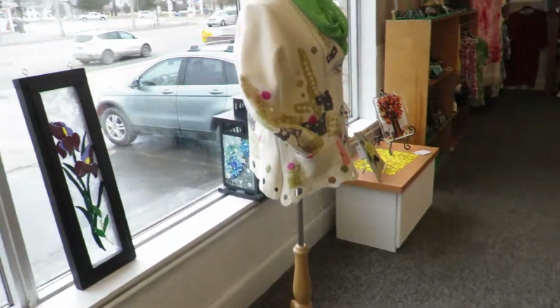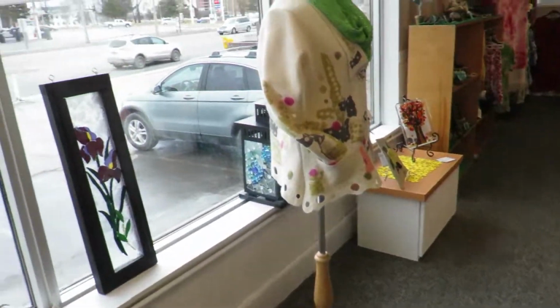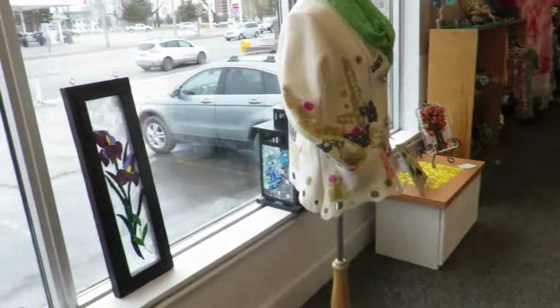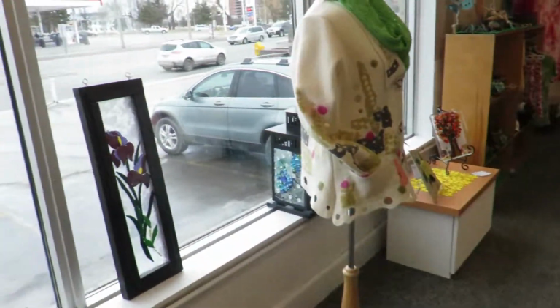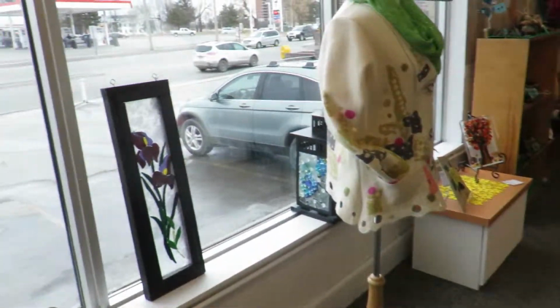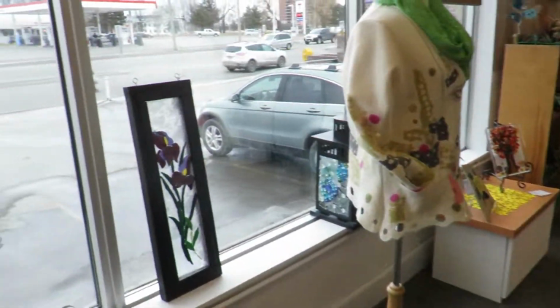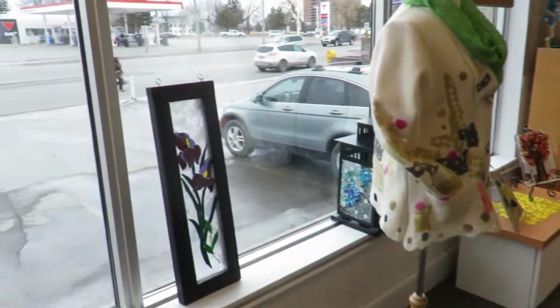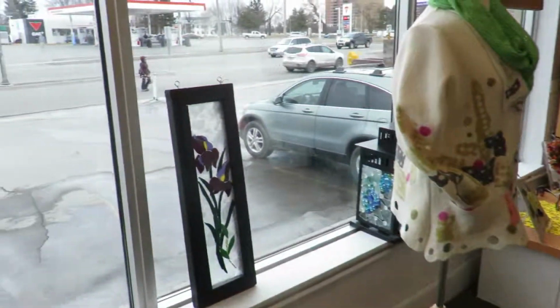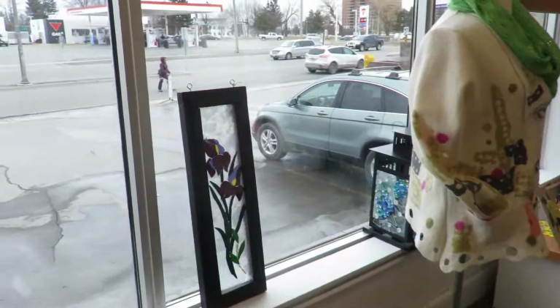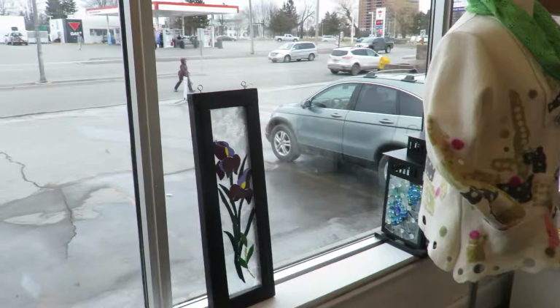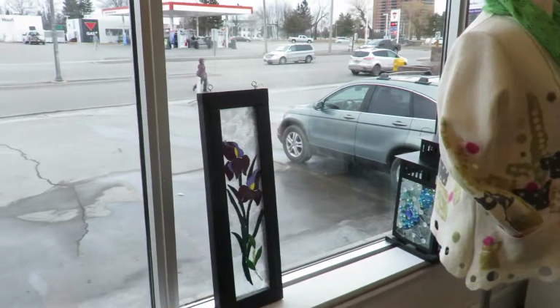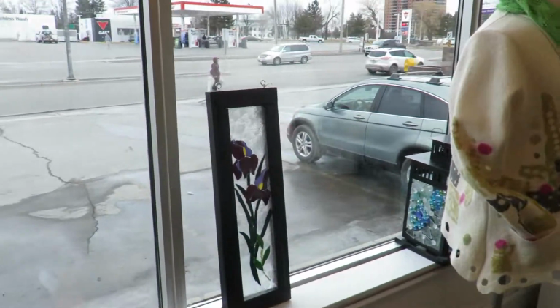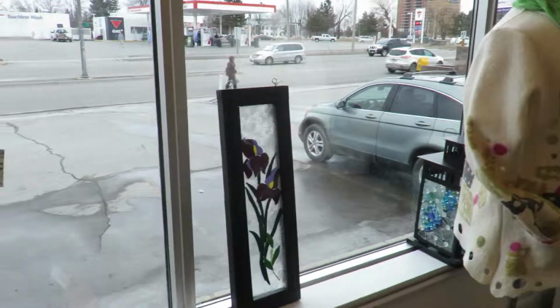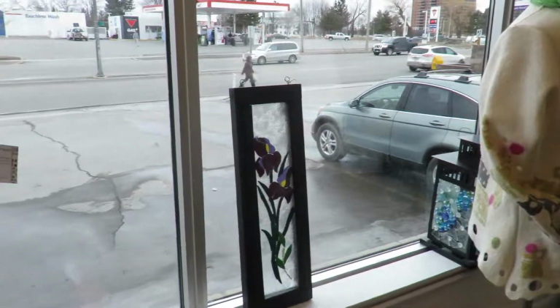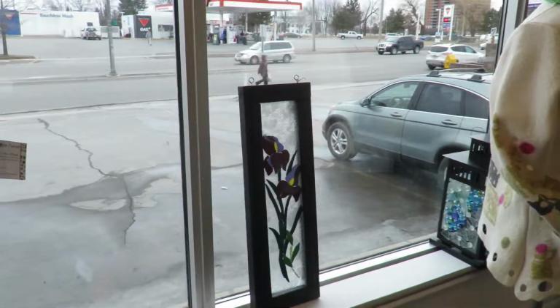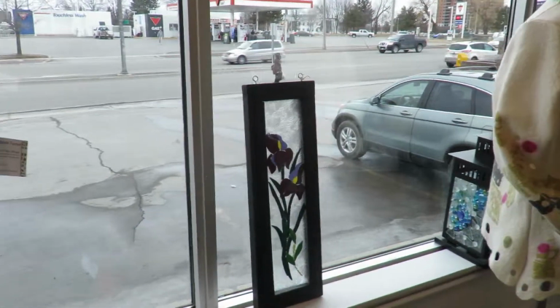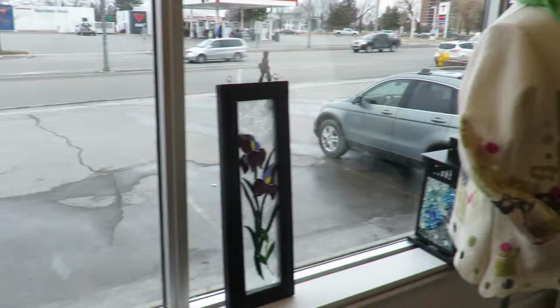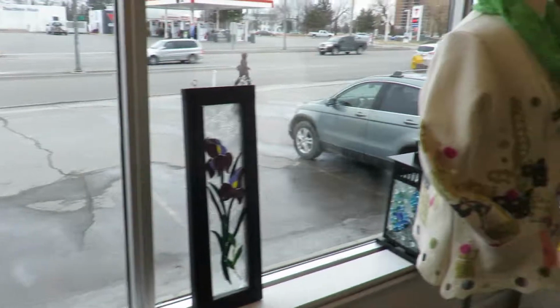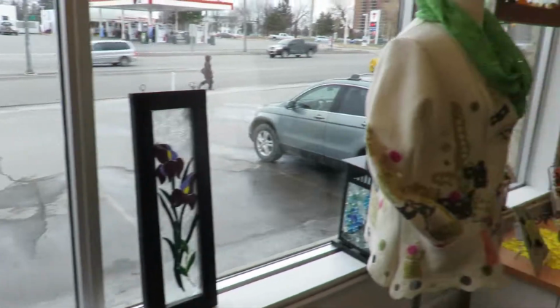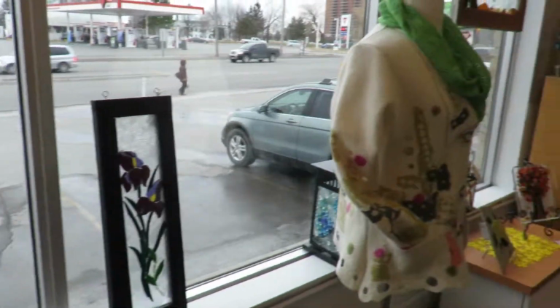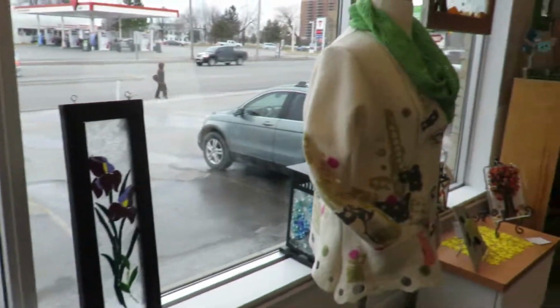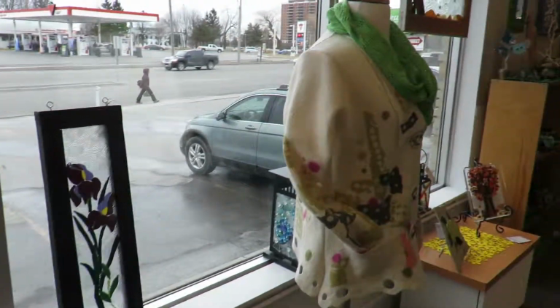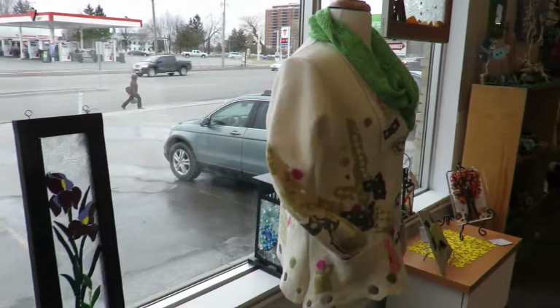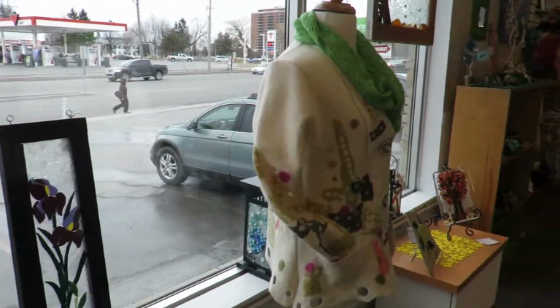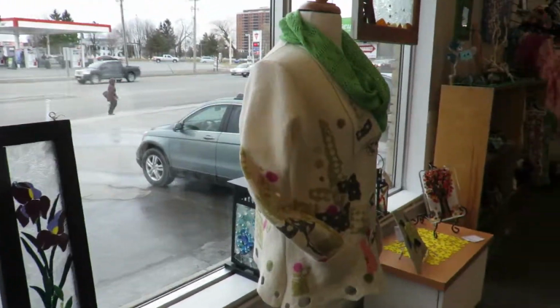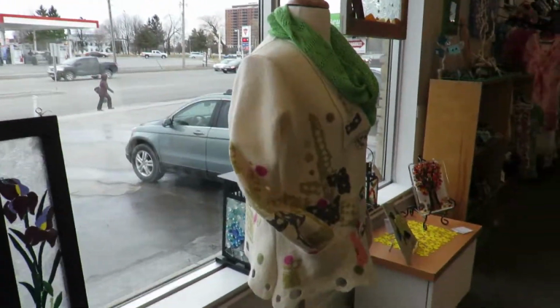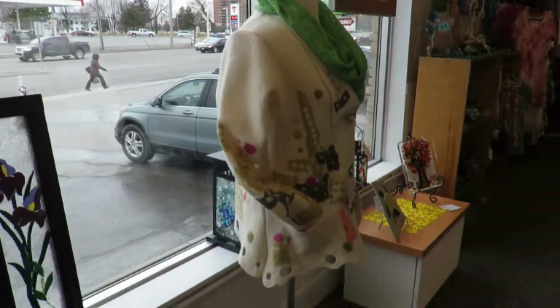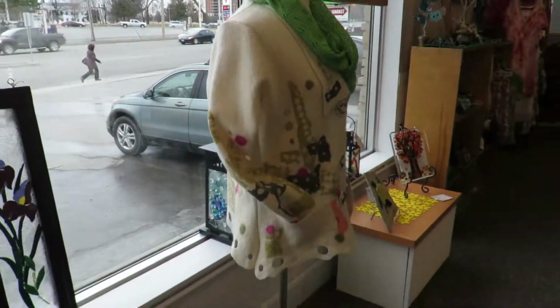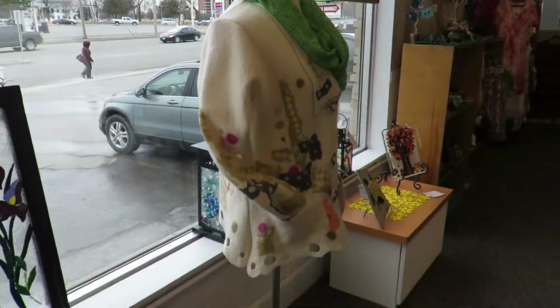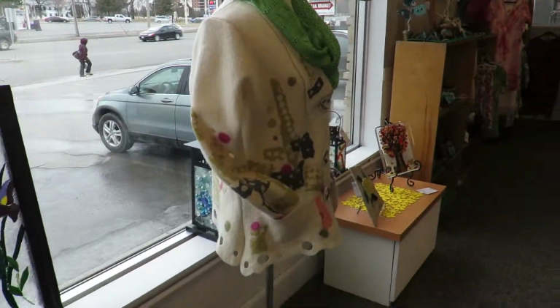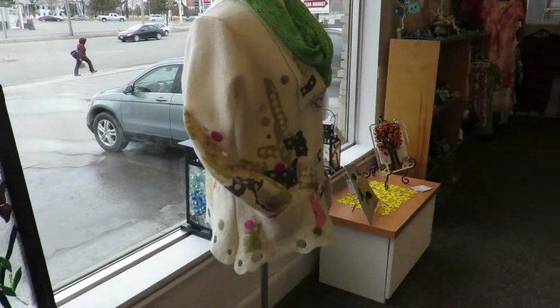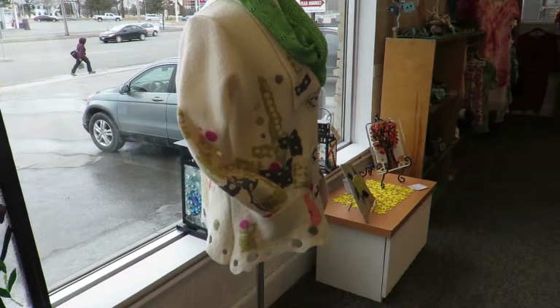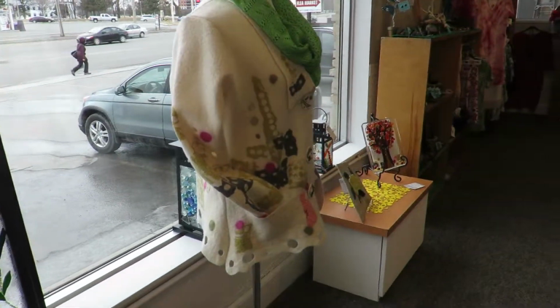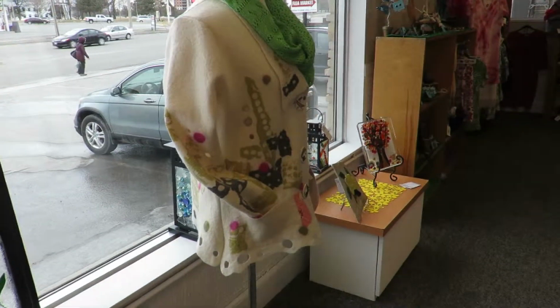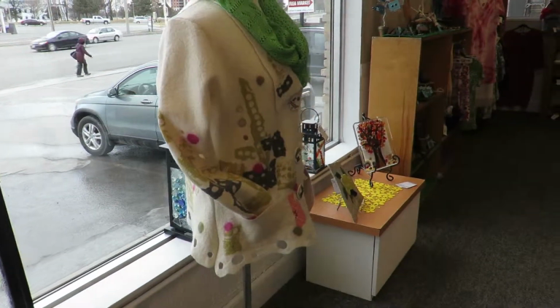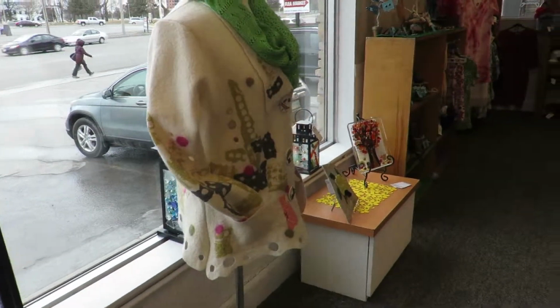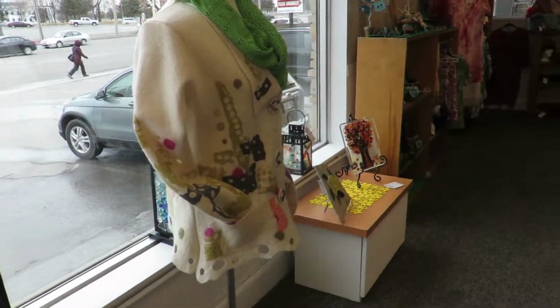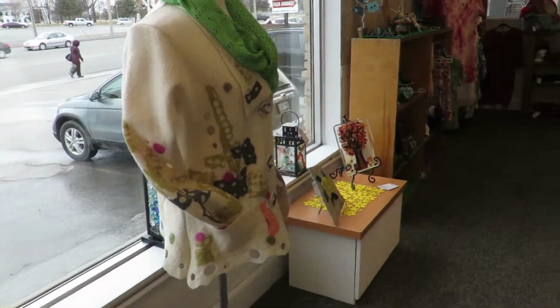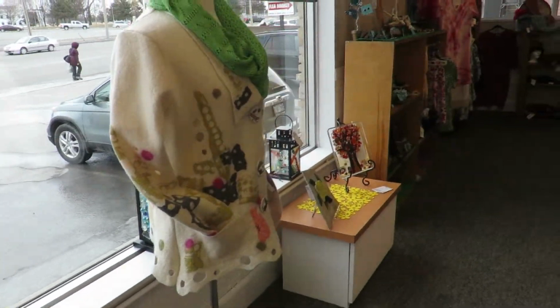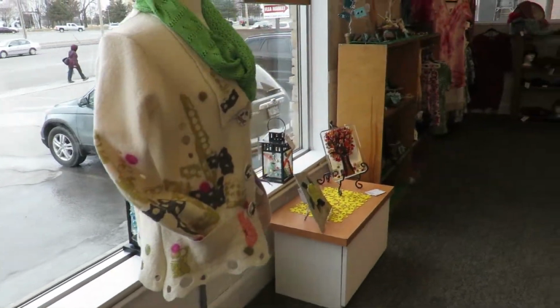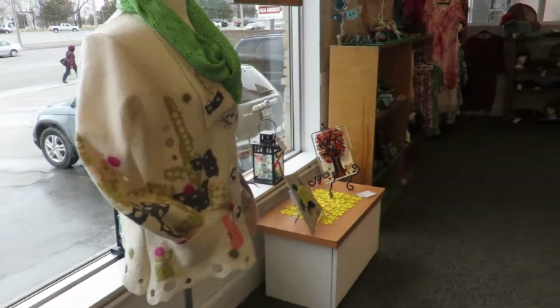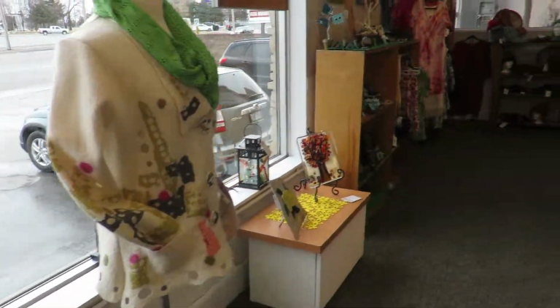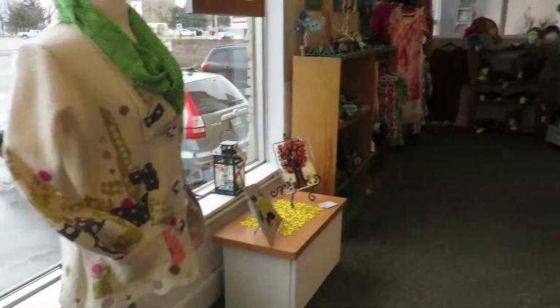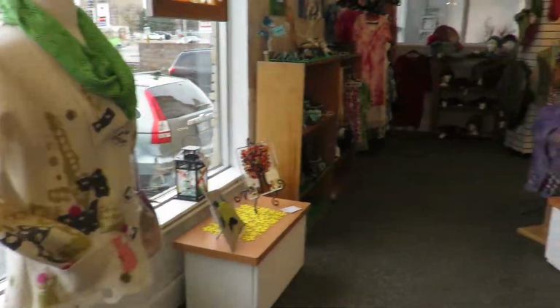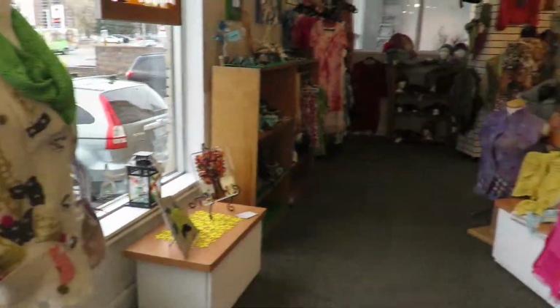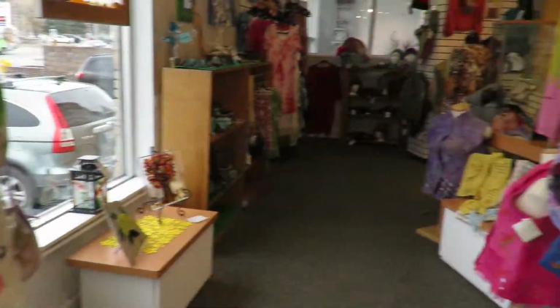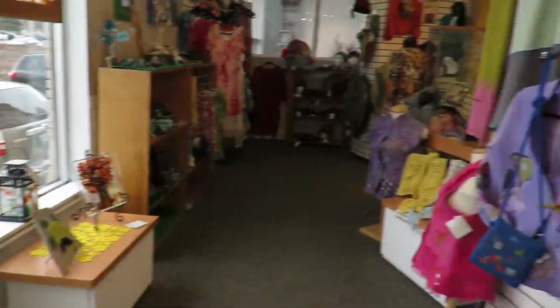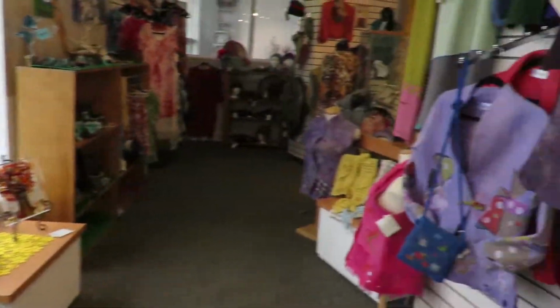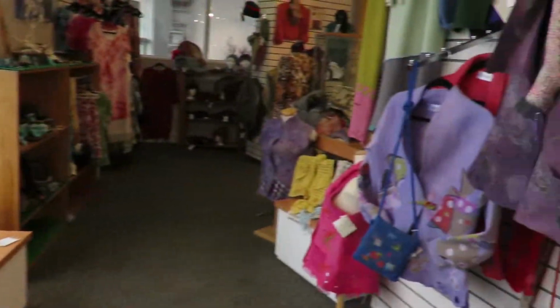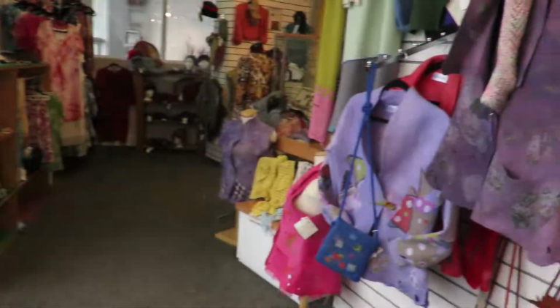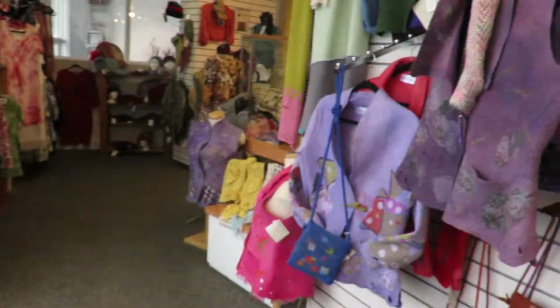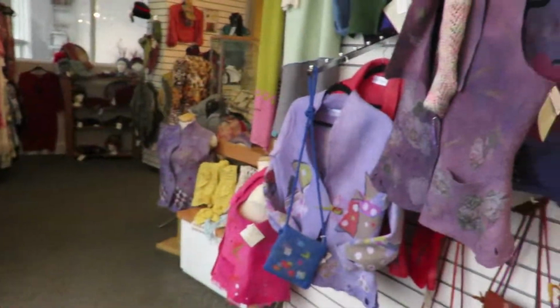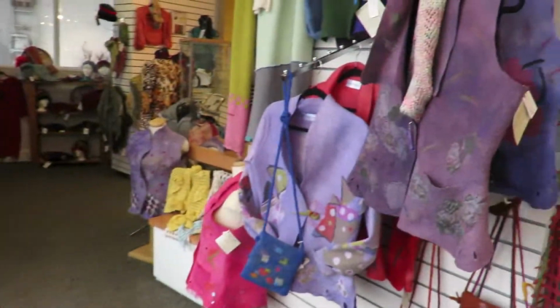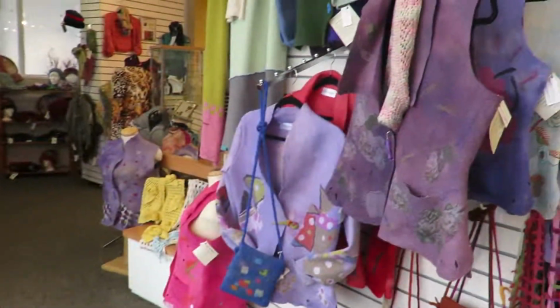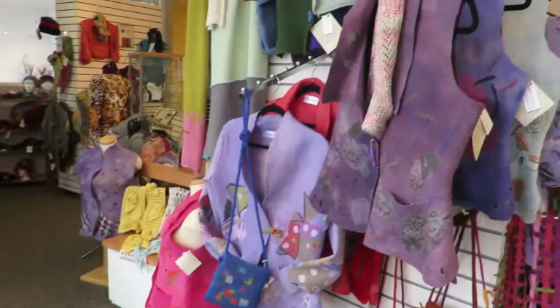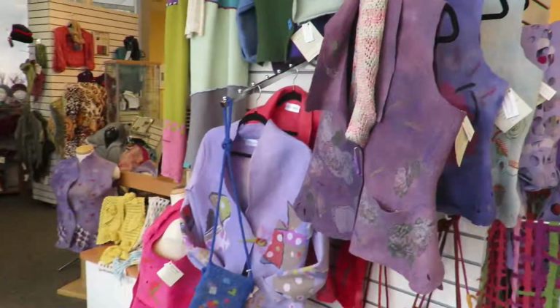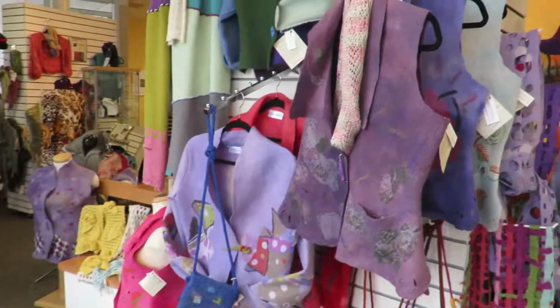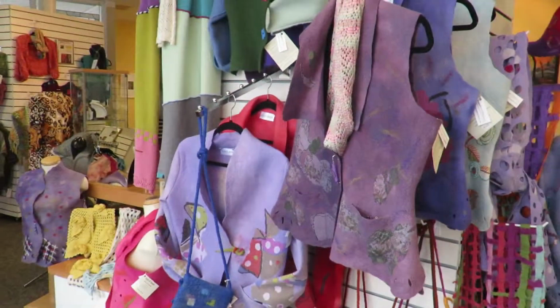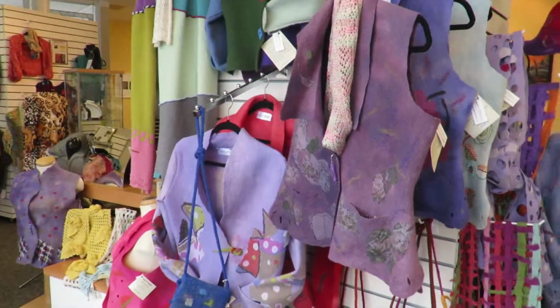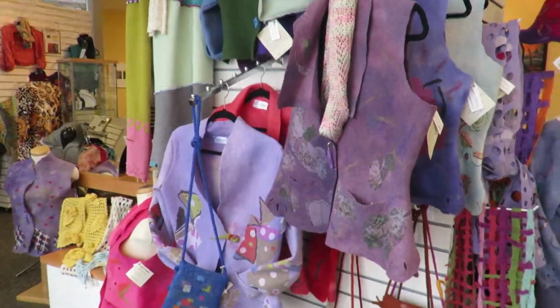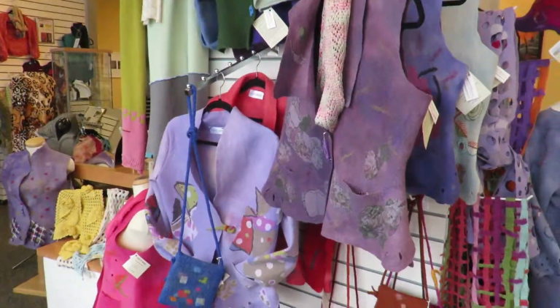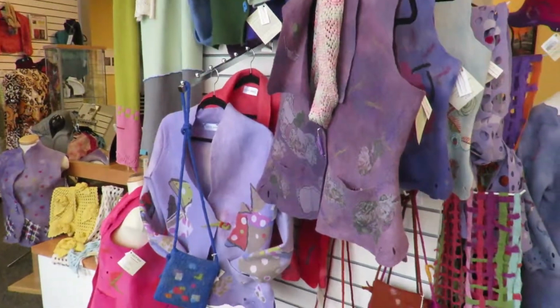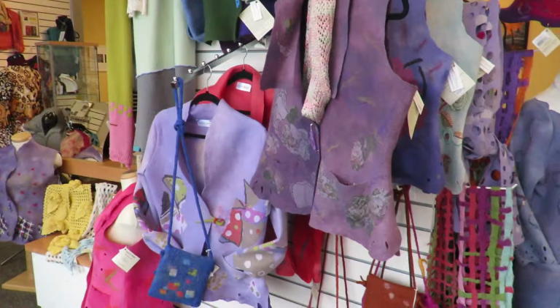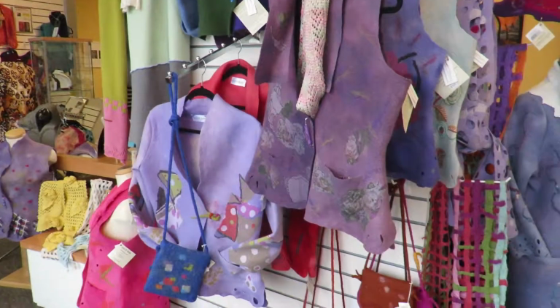Some more gloves. Felting. There are some wearables by Carolyn Barnet.